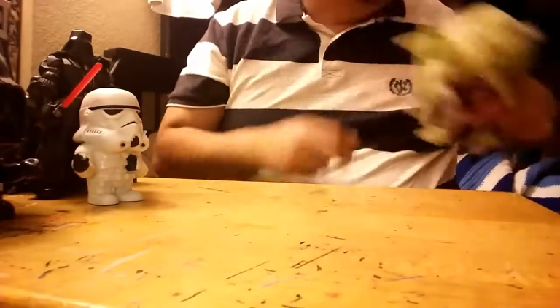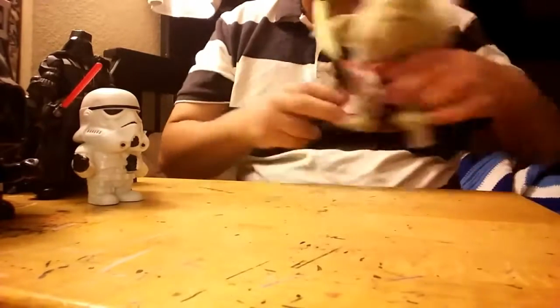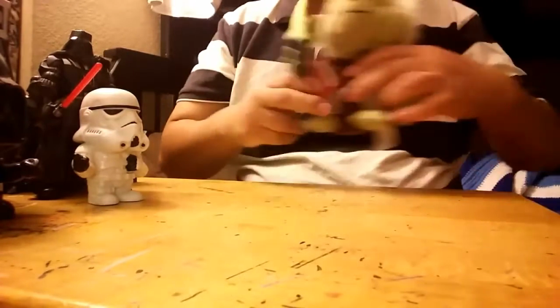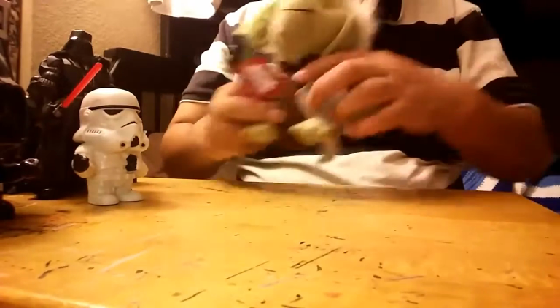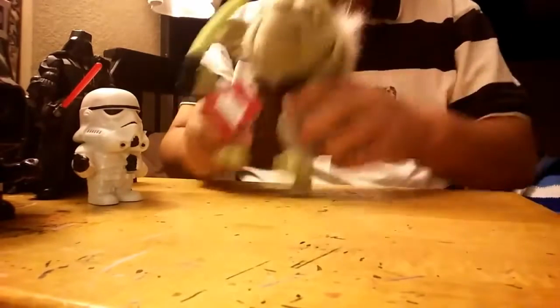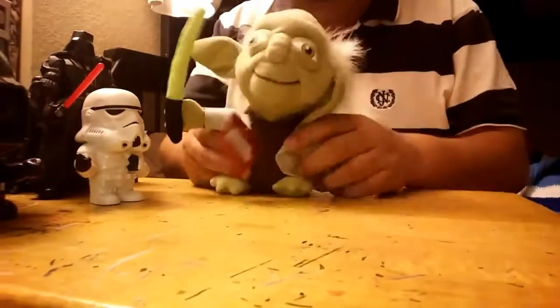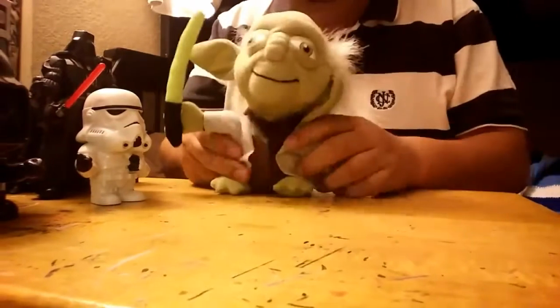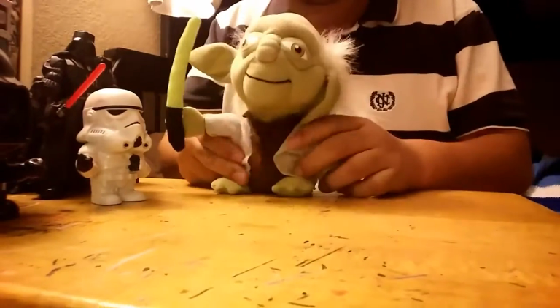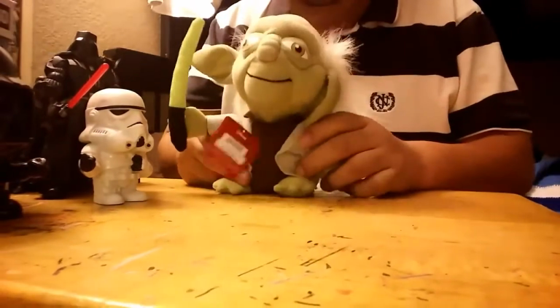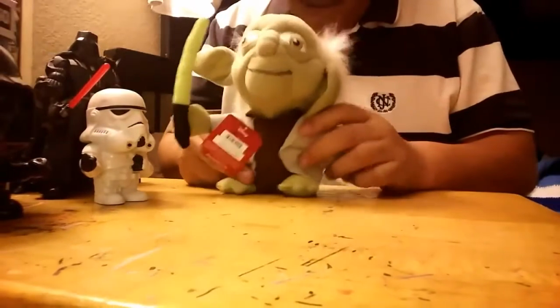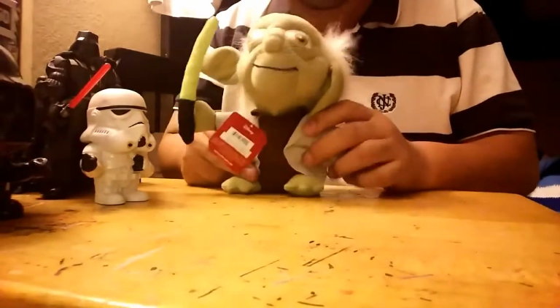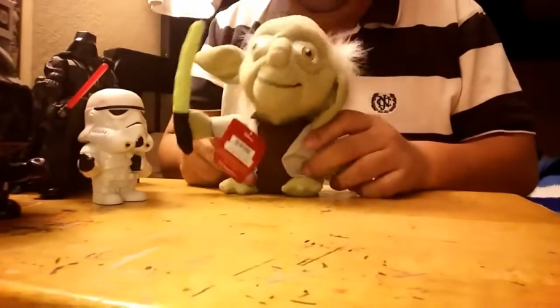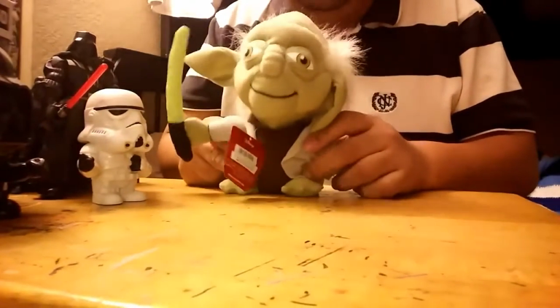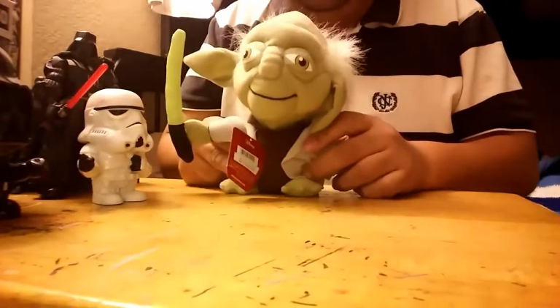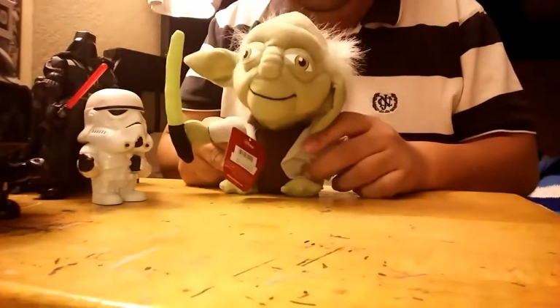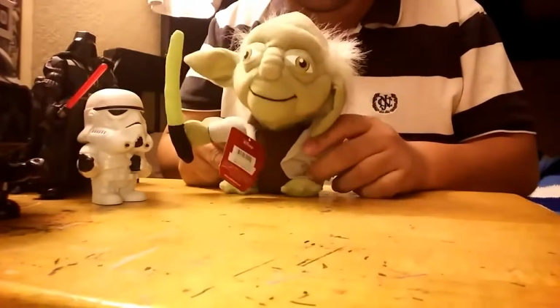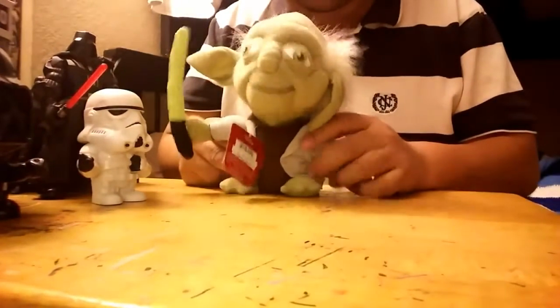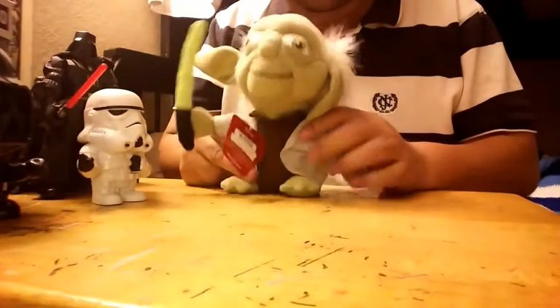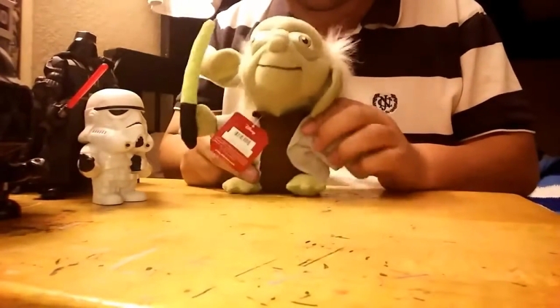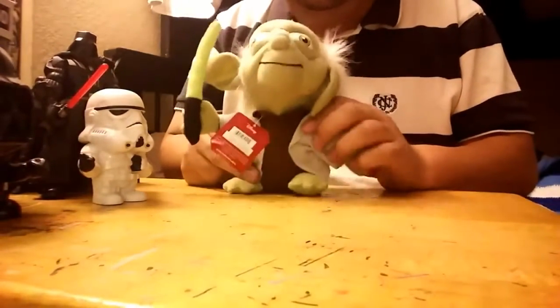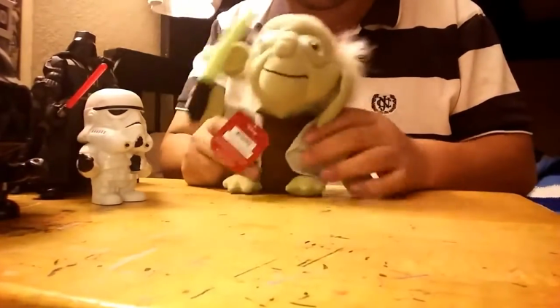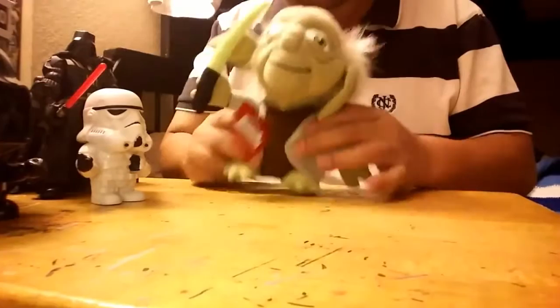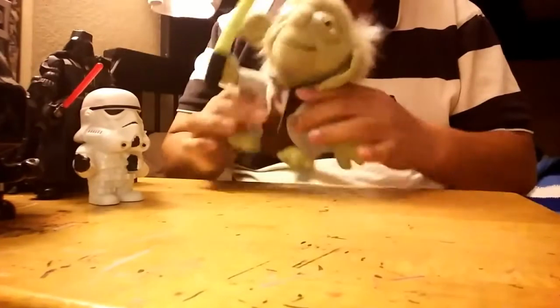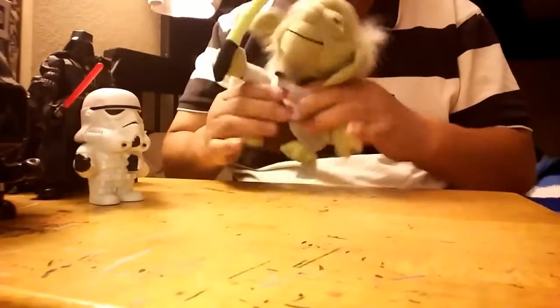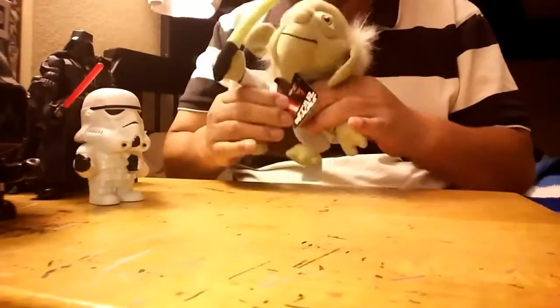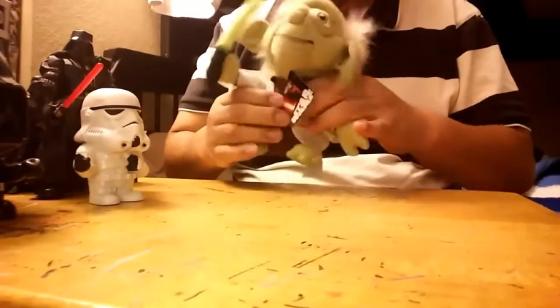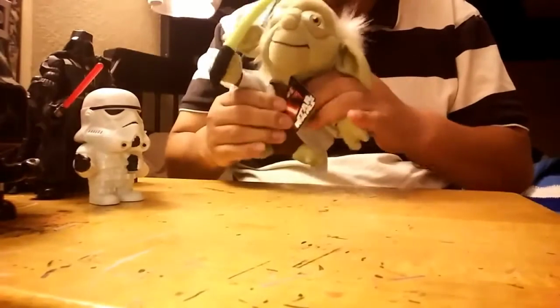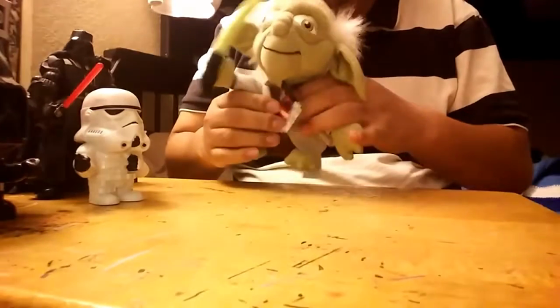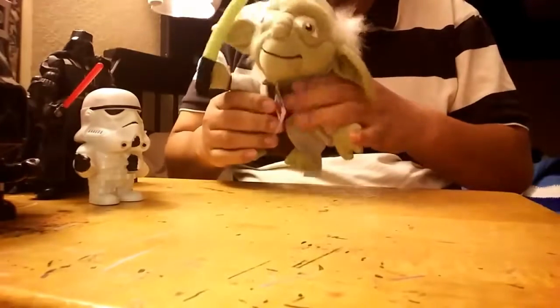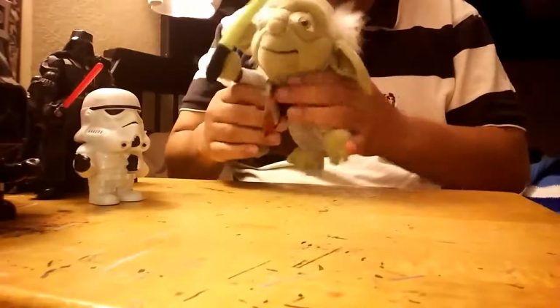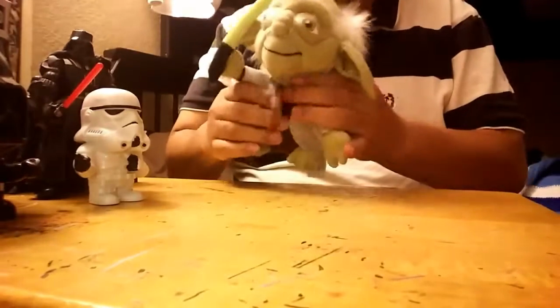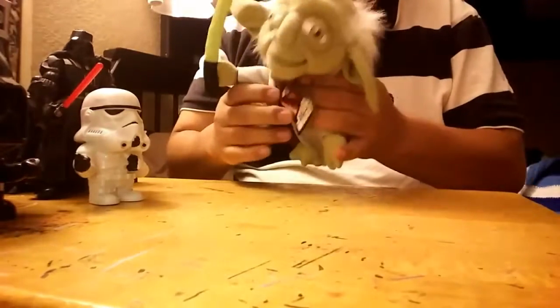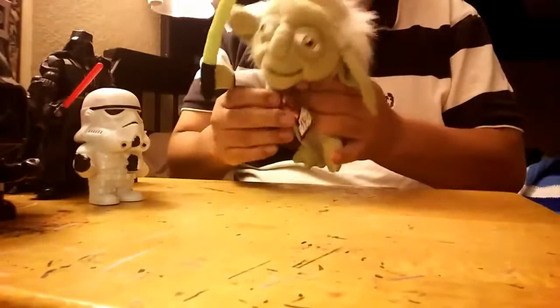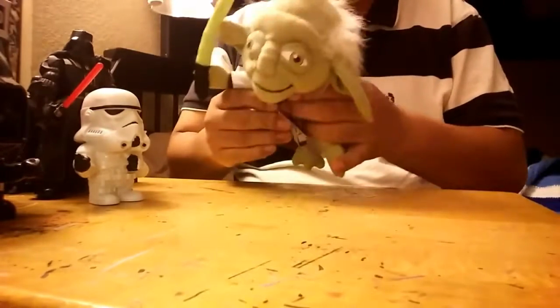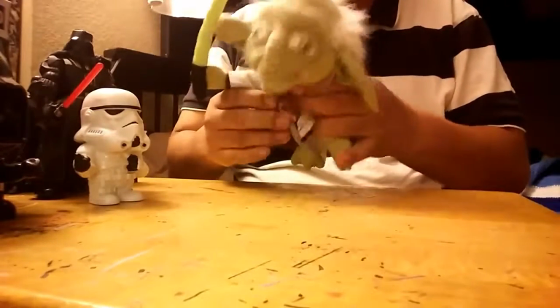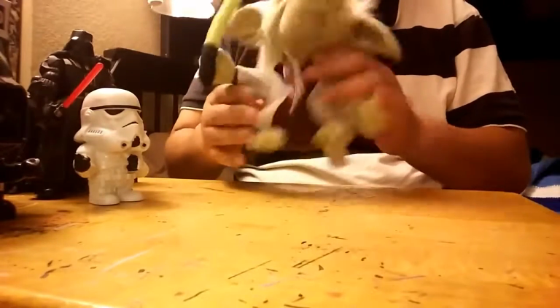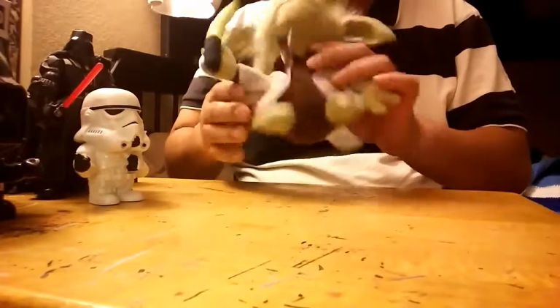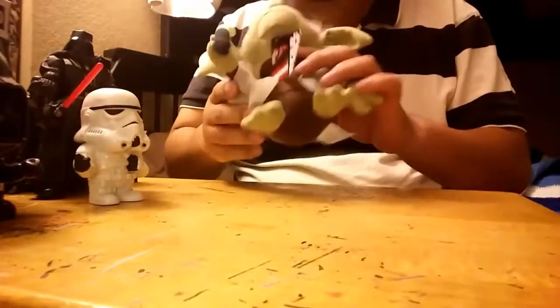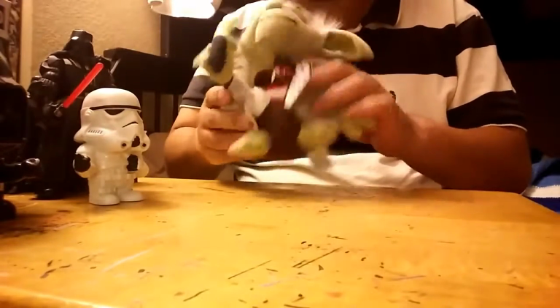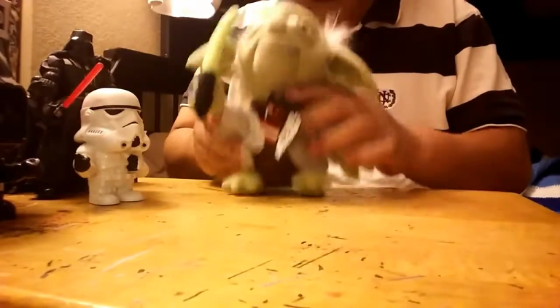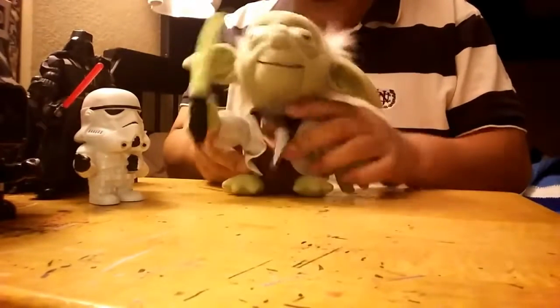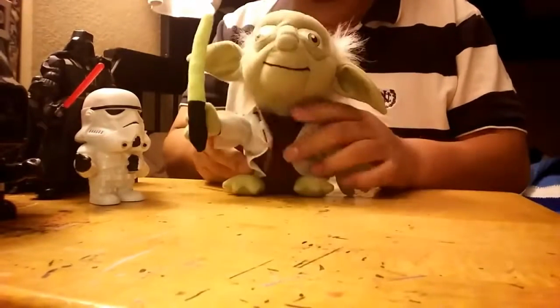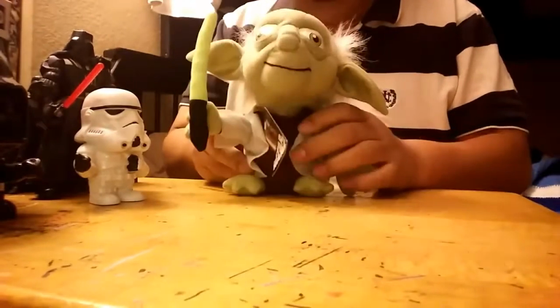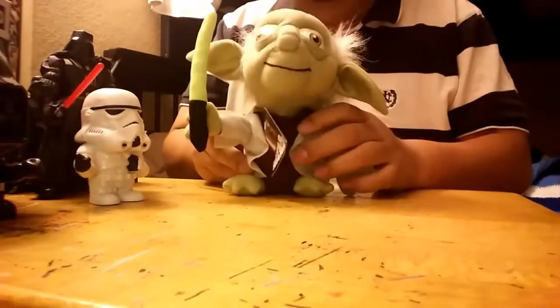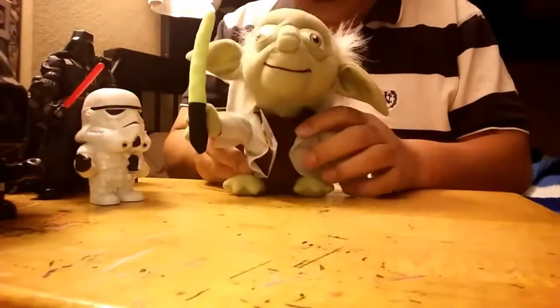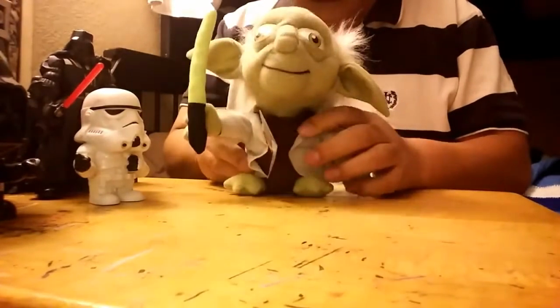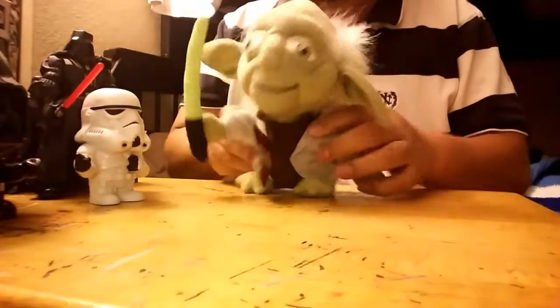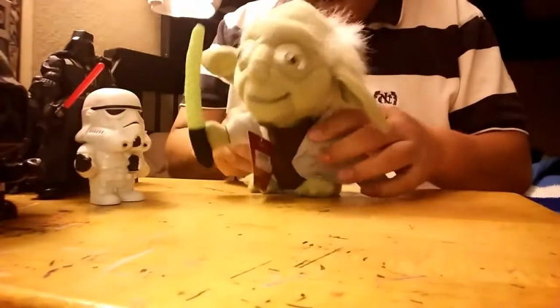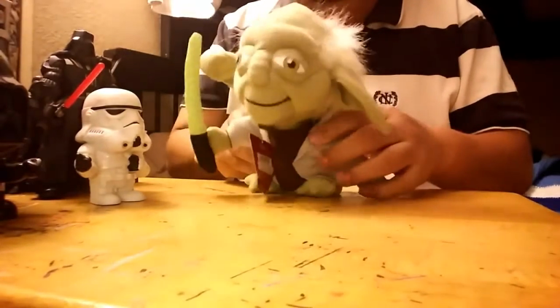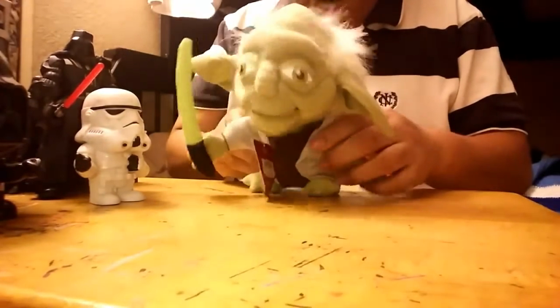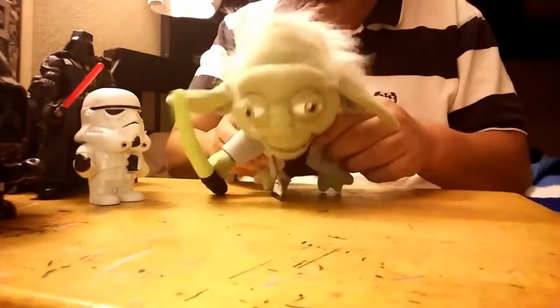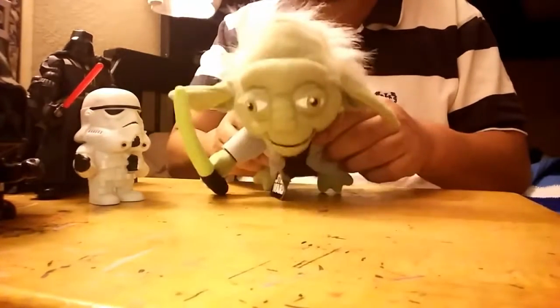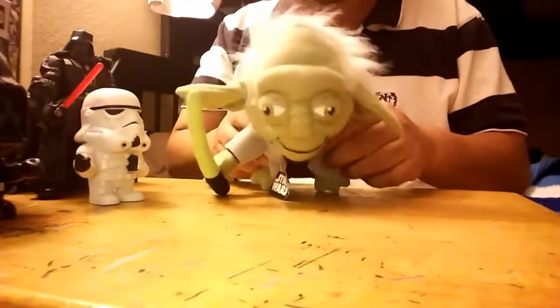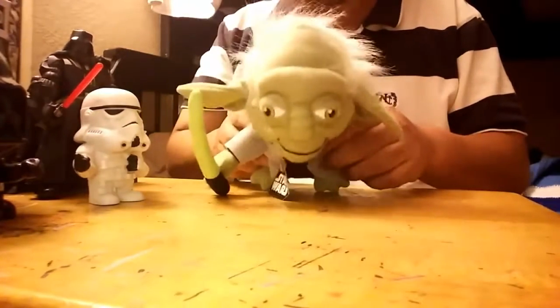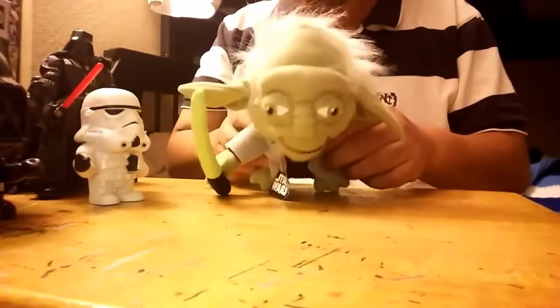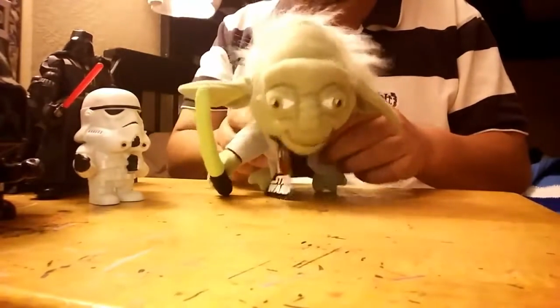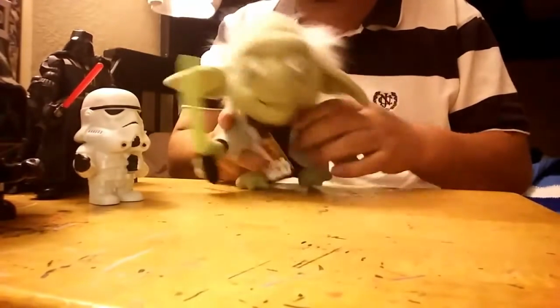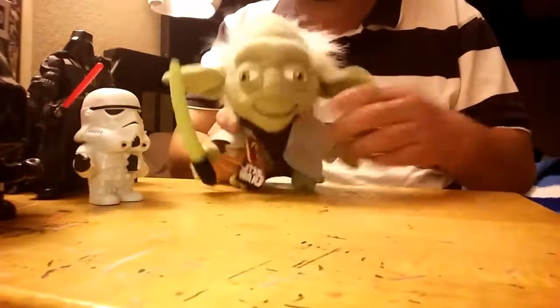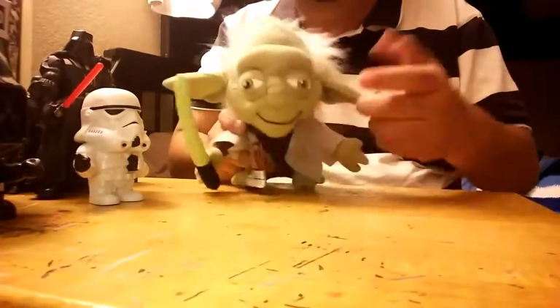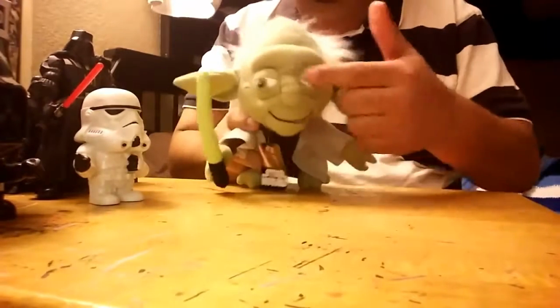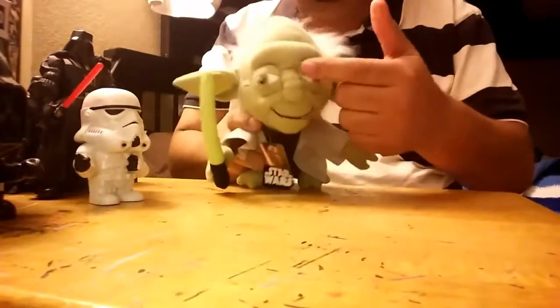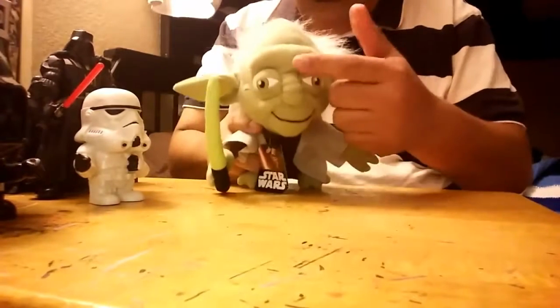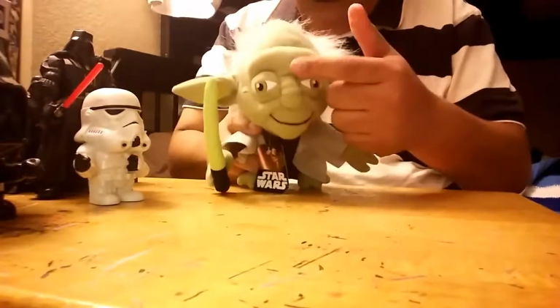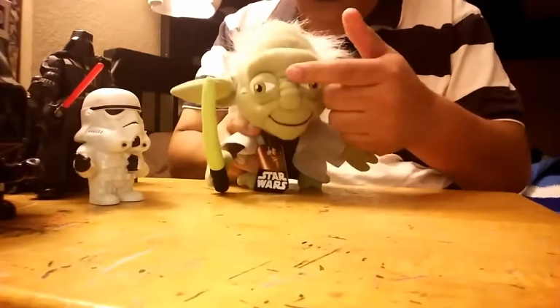Here's Yoda — a little push doll. Looks a bit weird though.